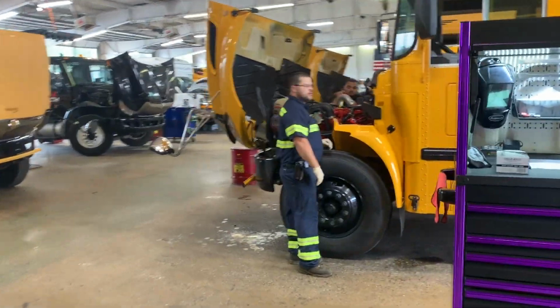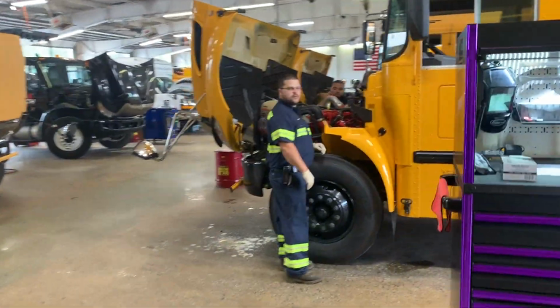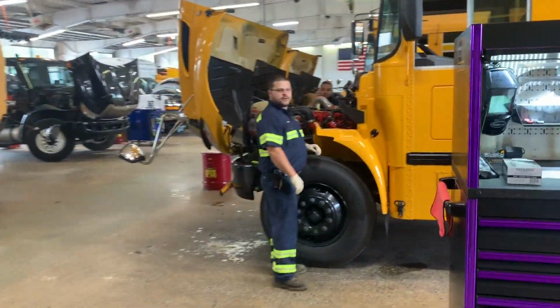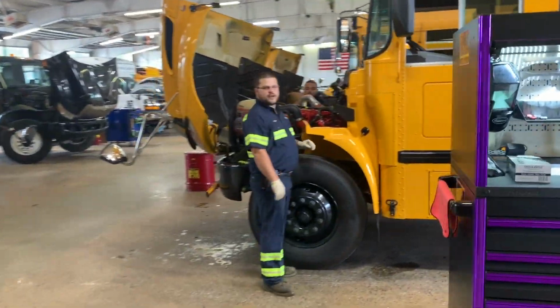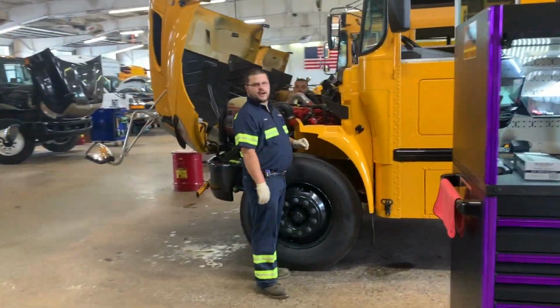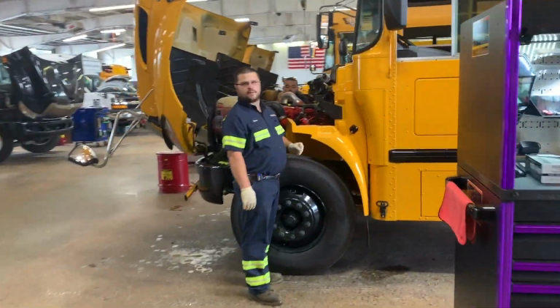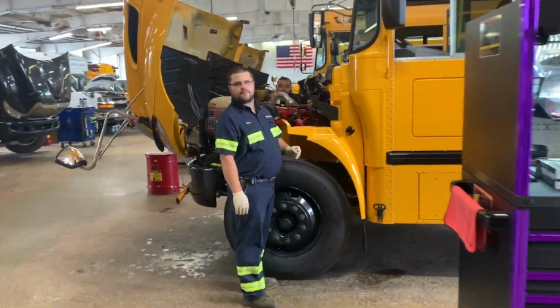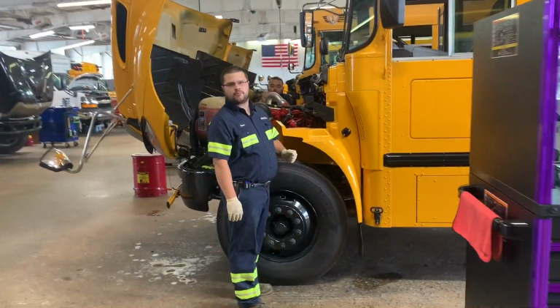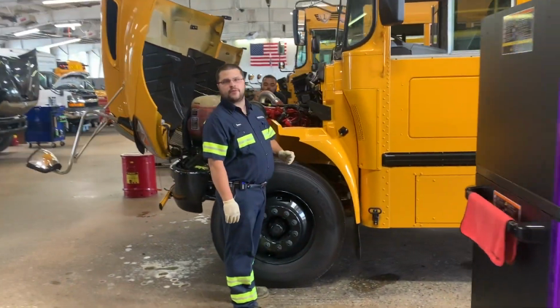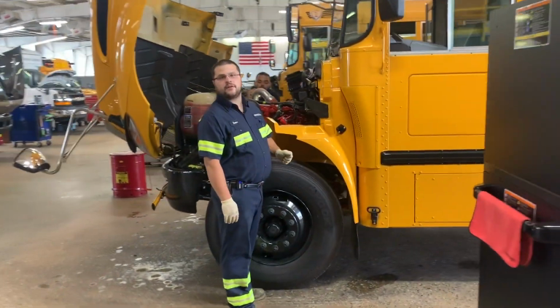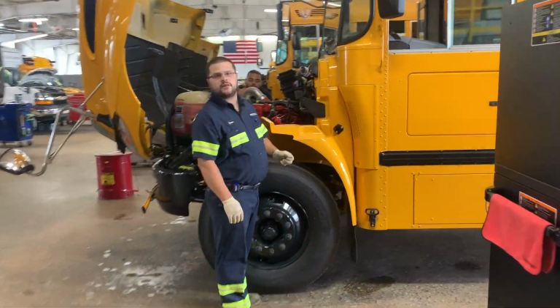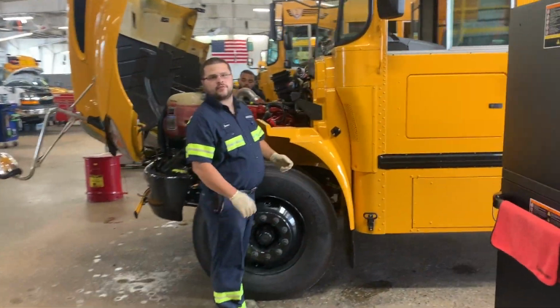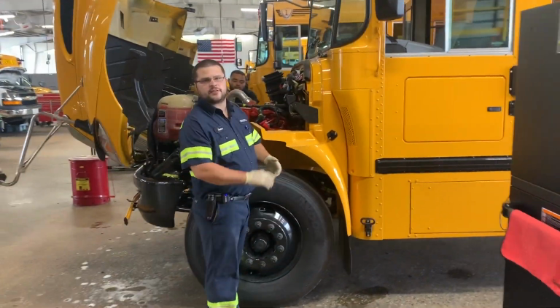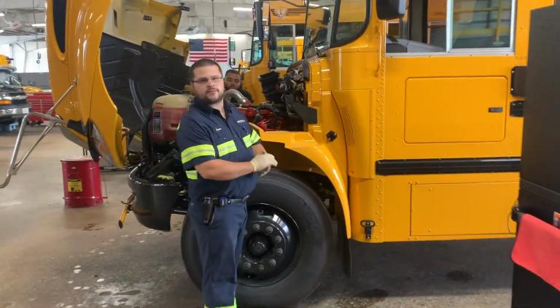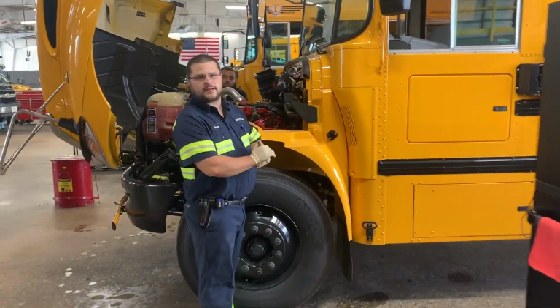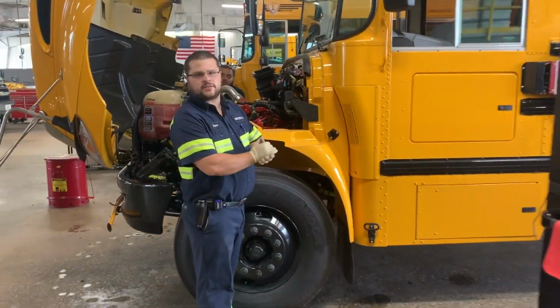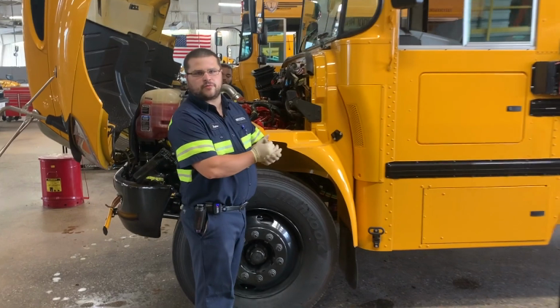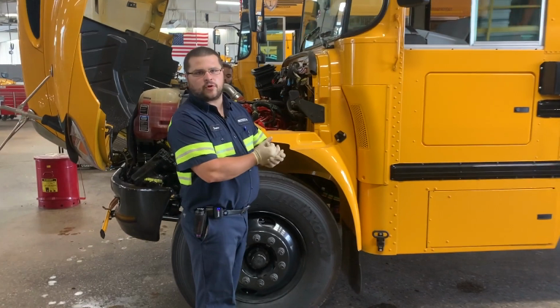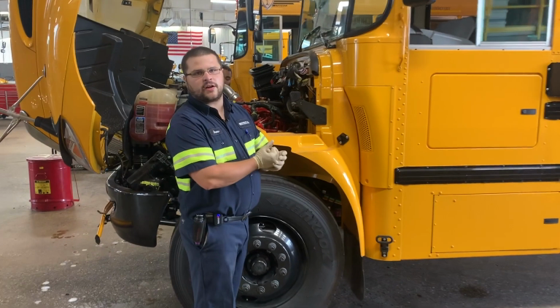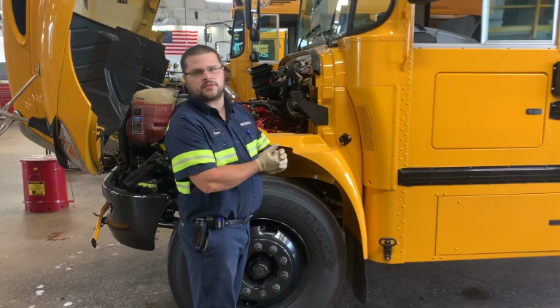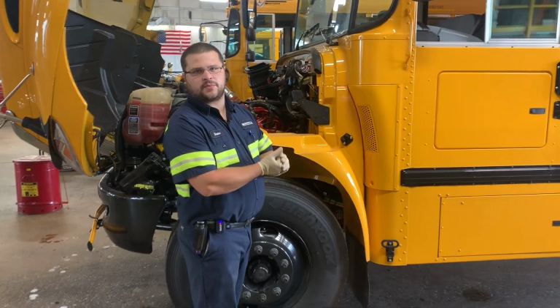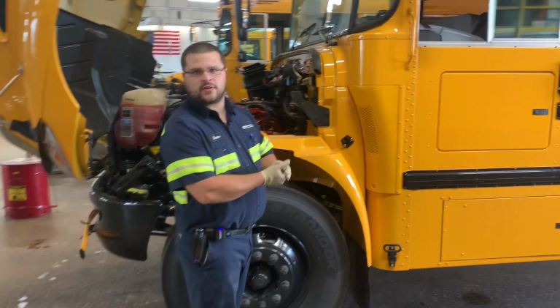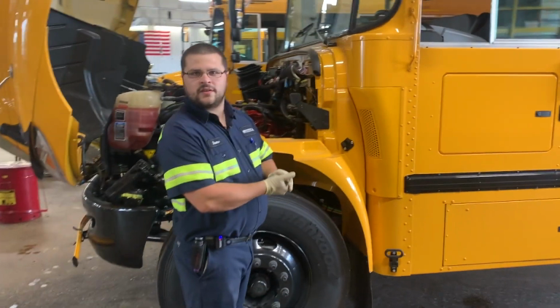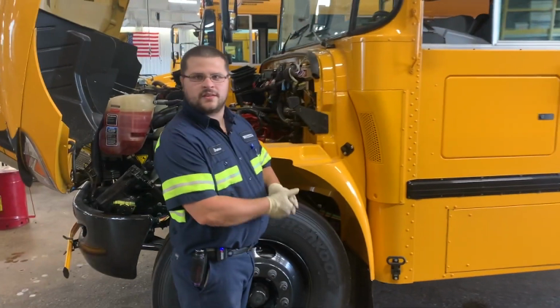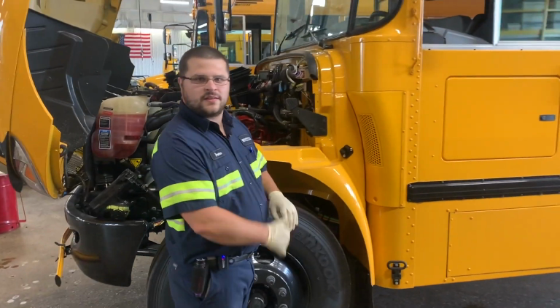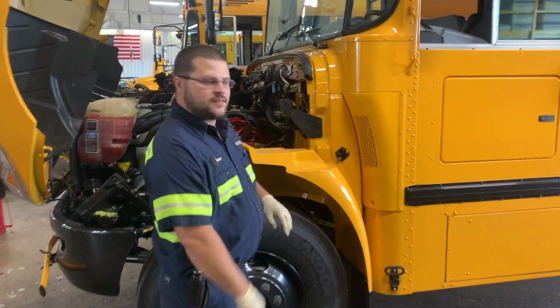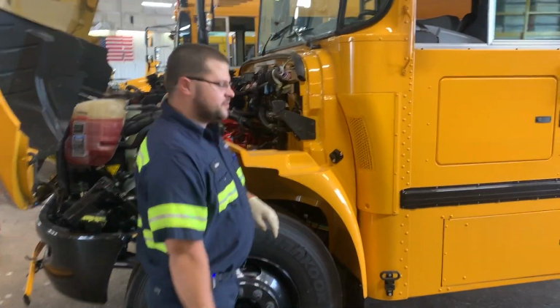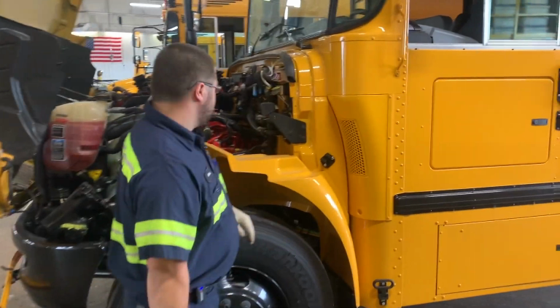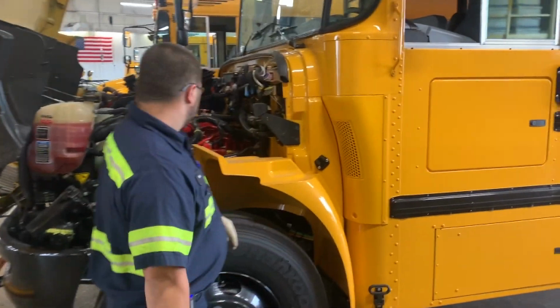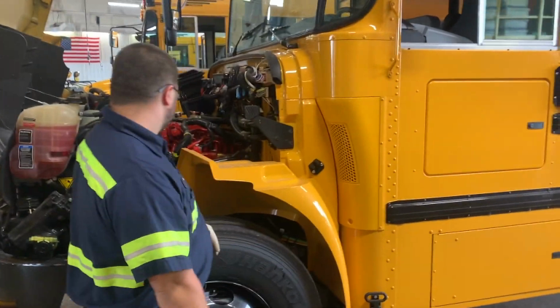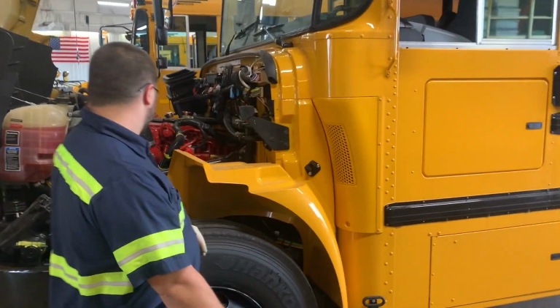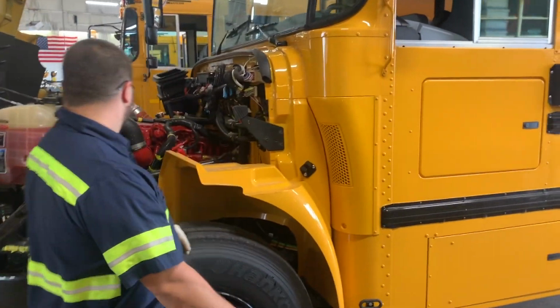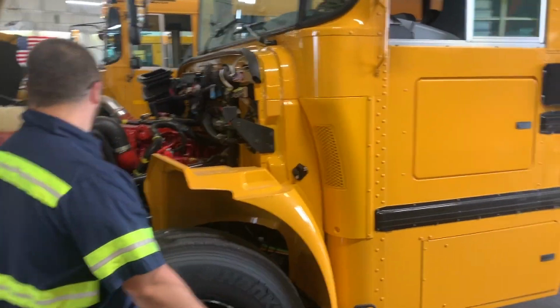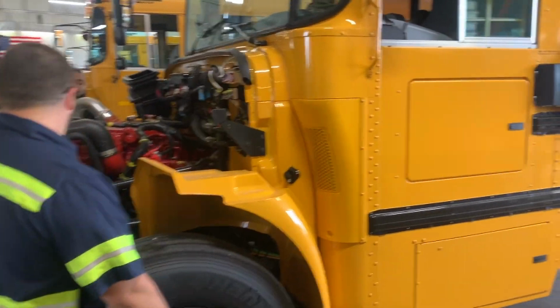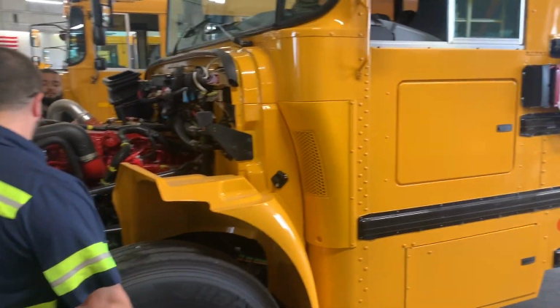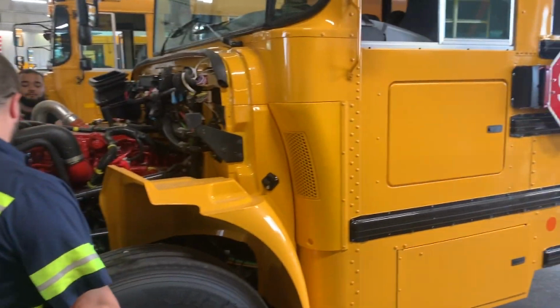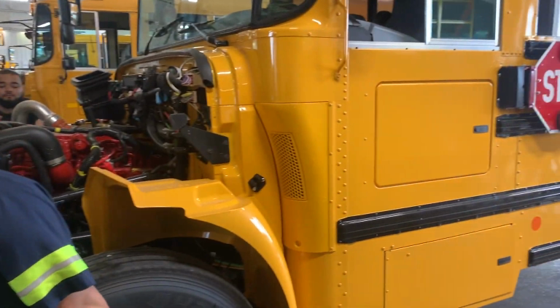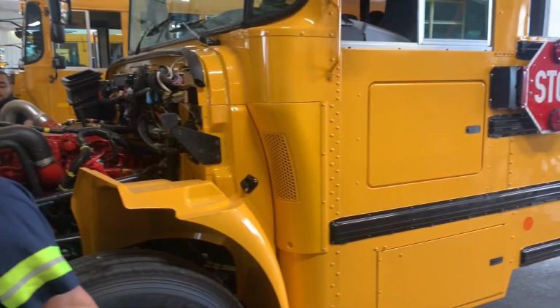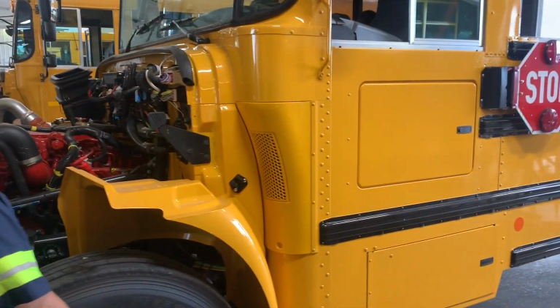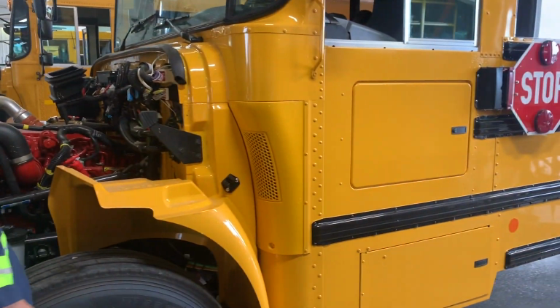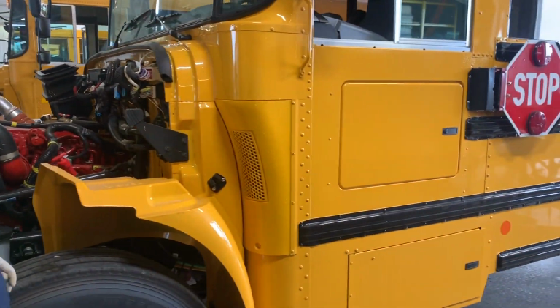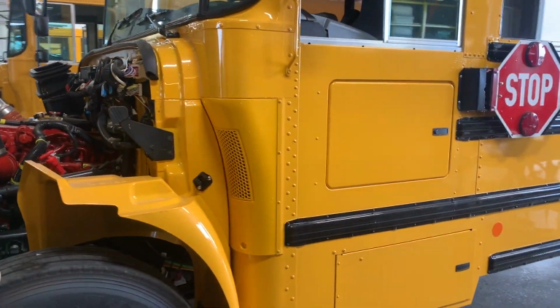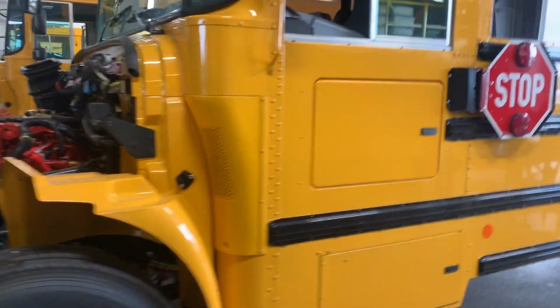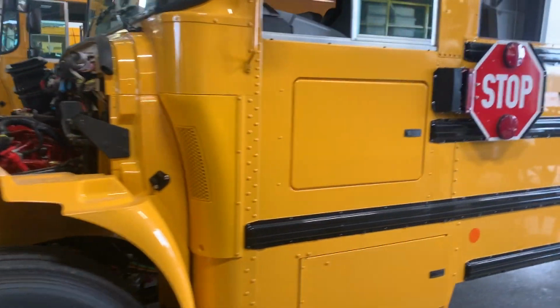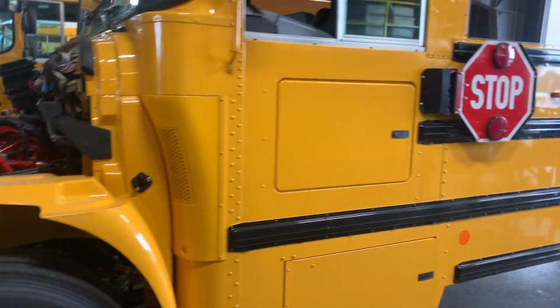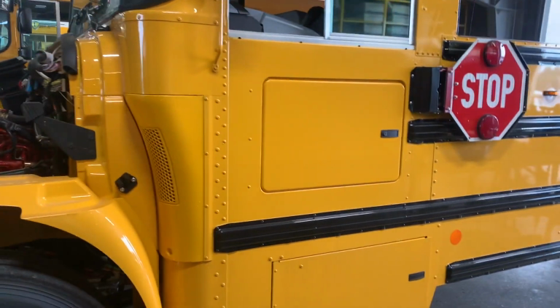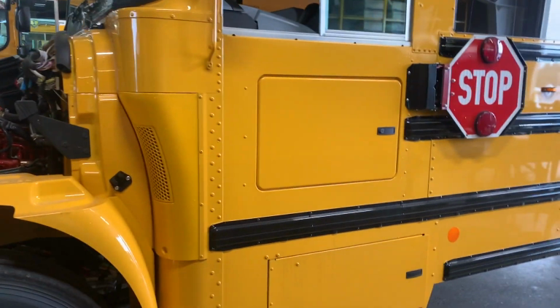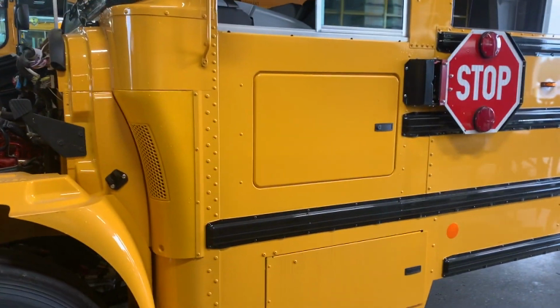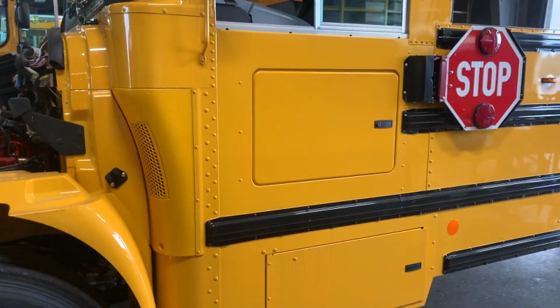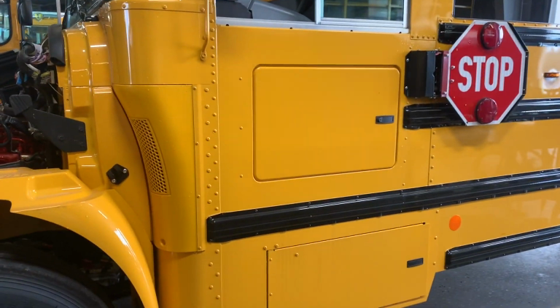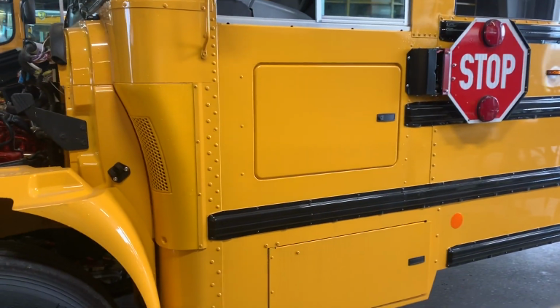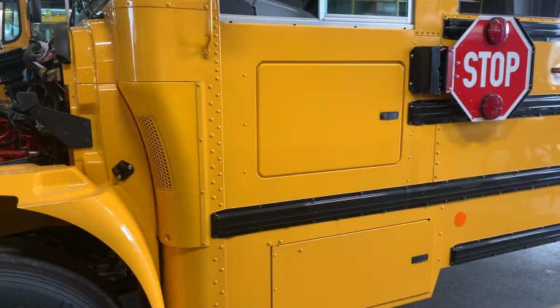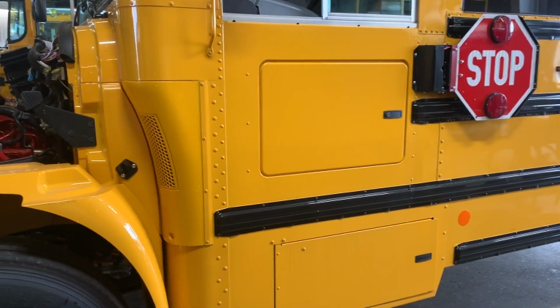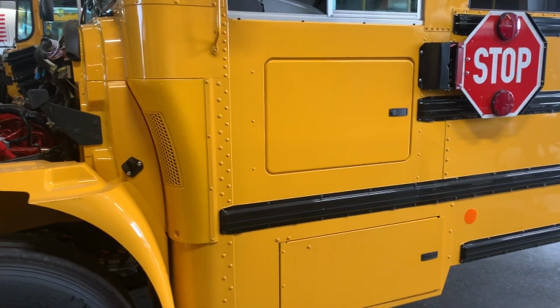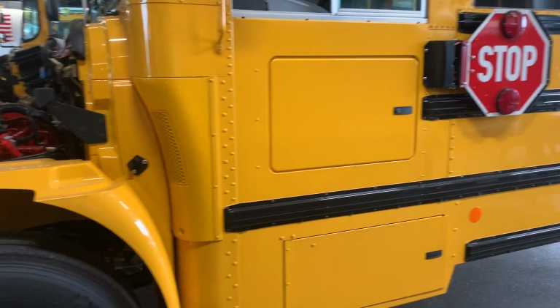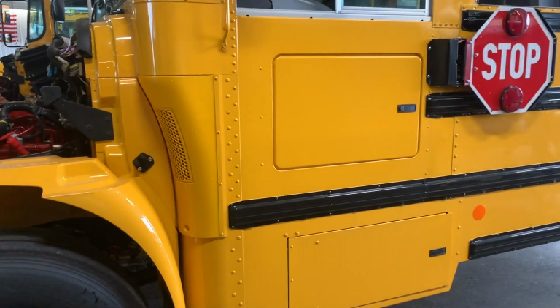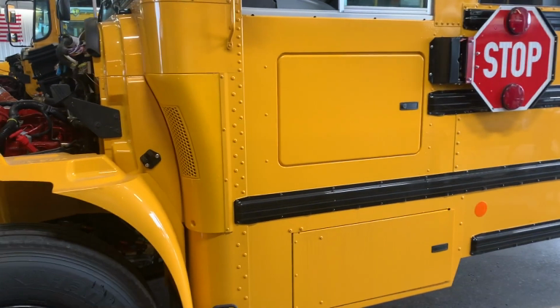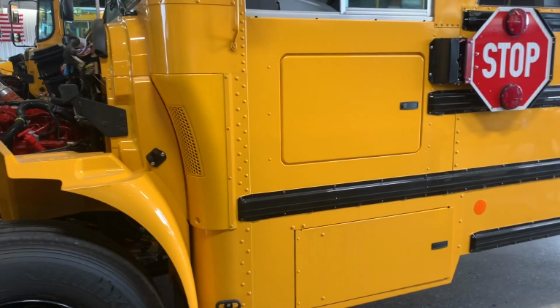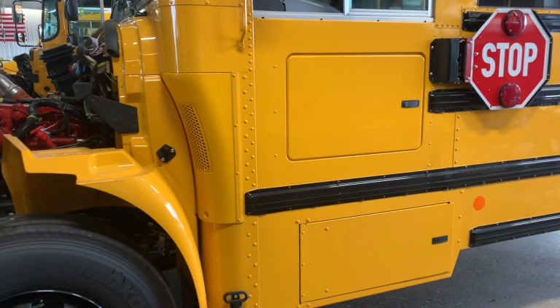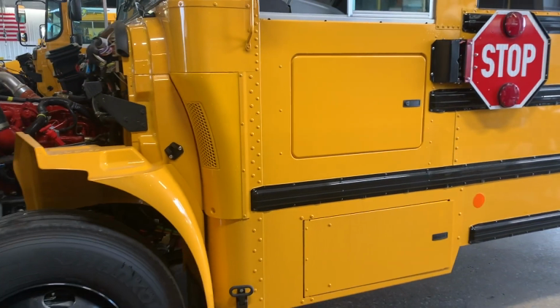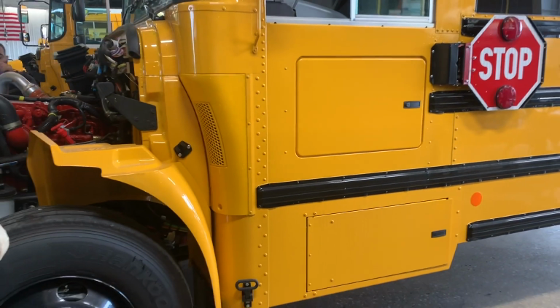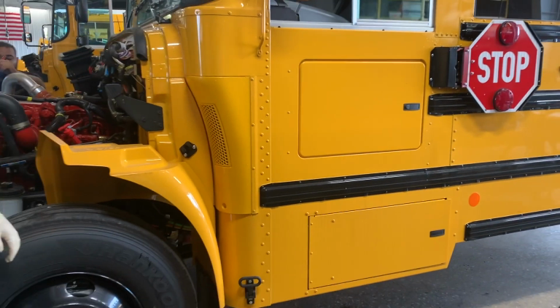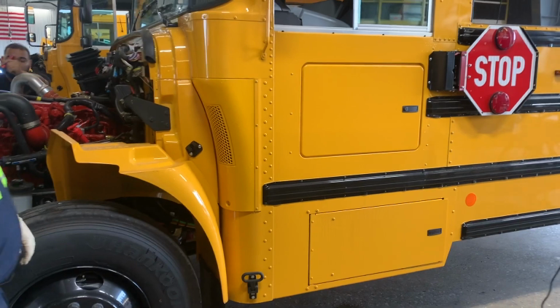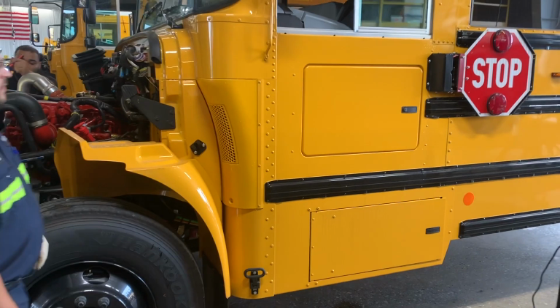Going over the pre-delivery inspection for a customer. You want to show us the electrical box real quick?